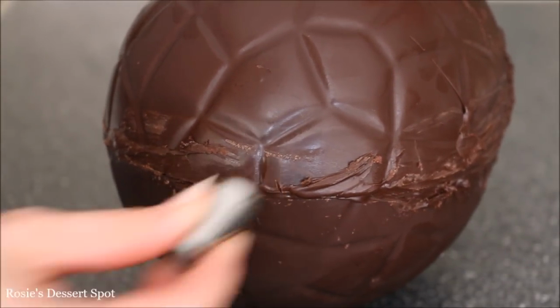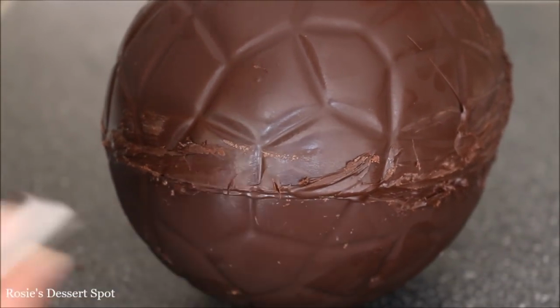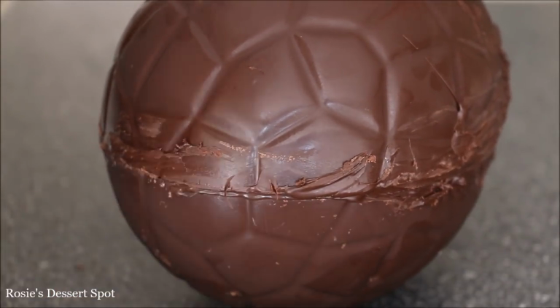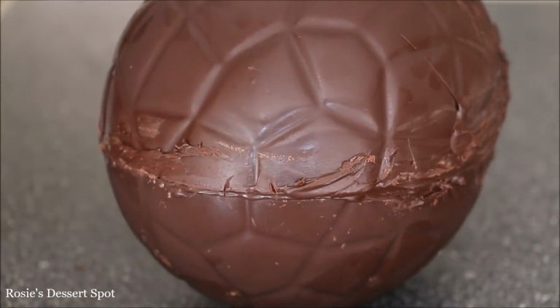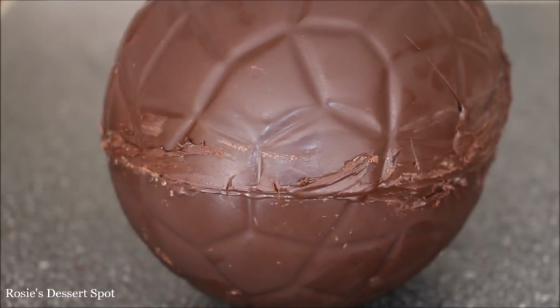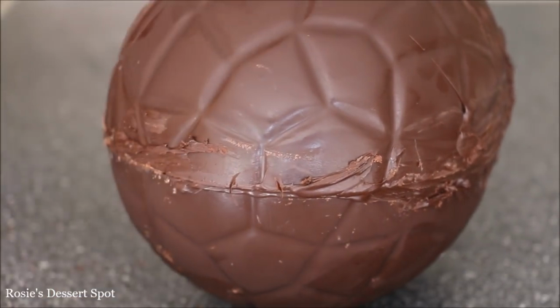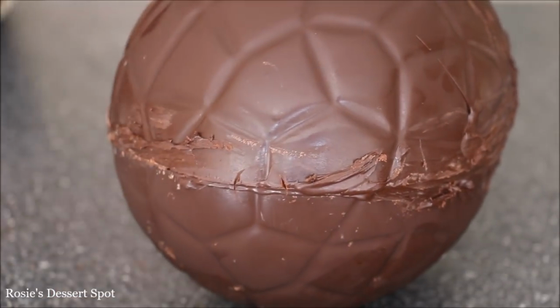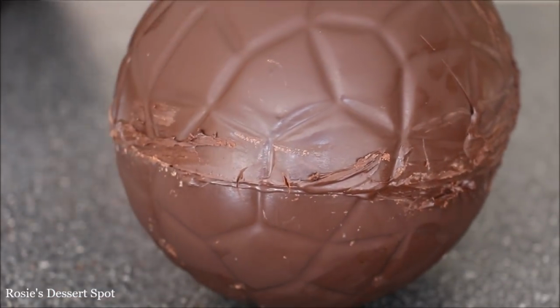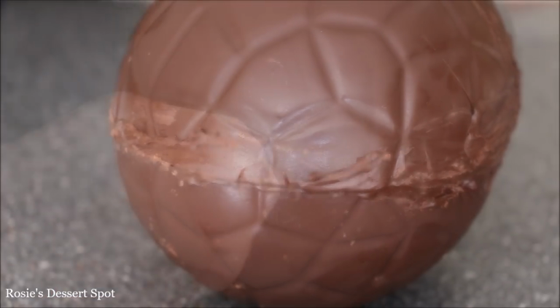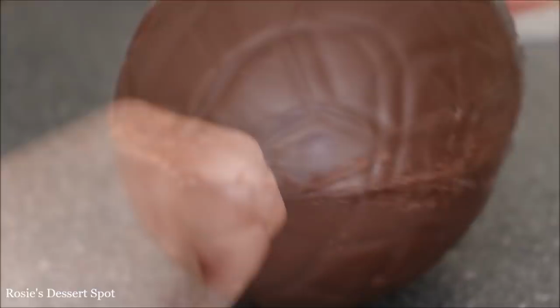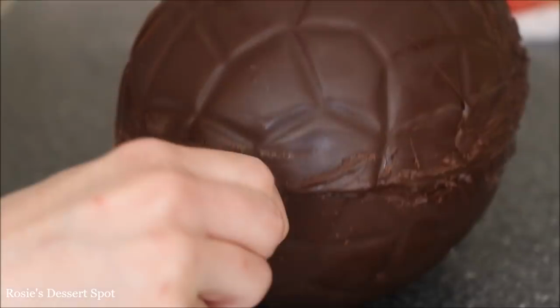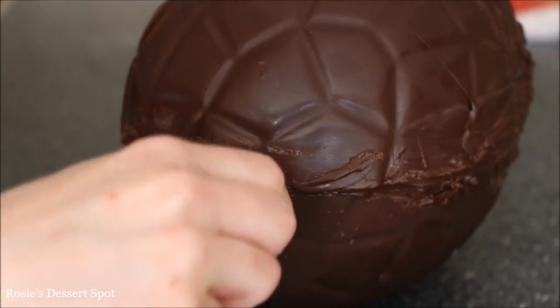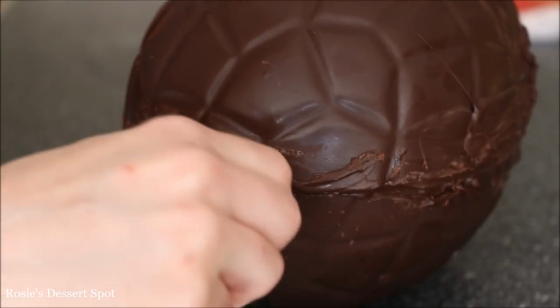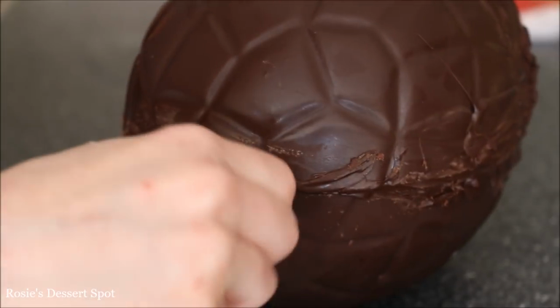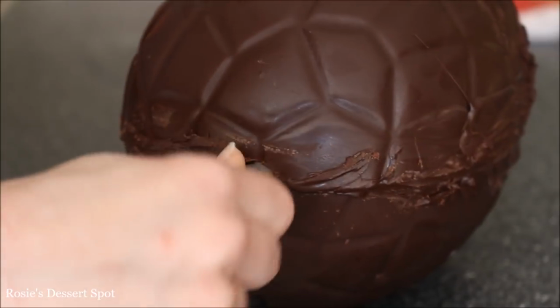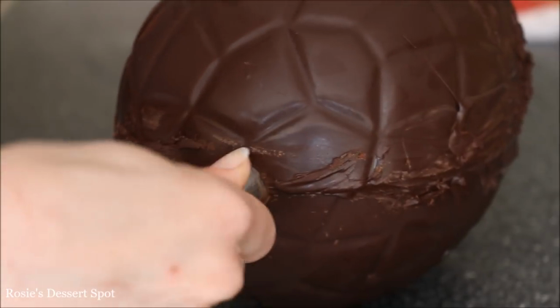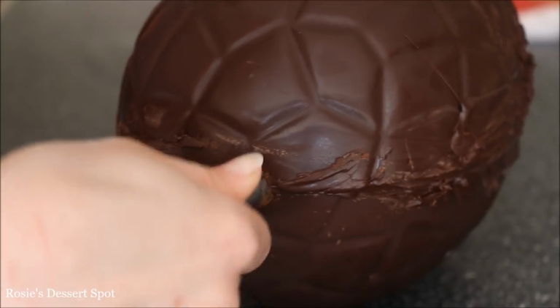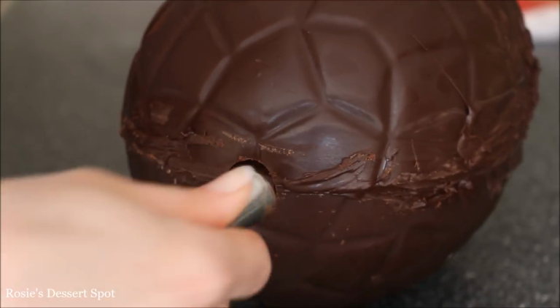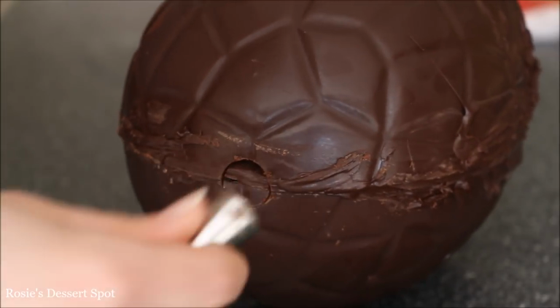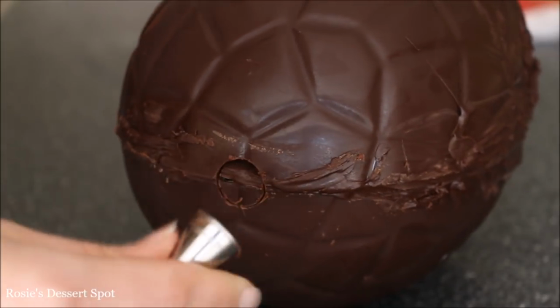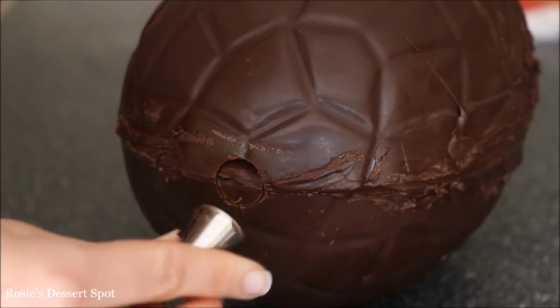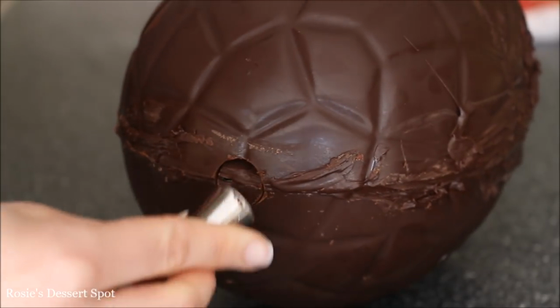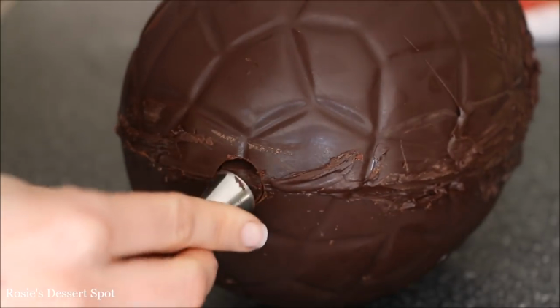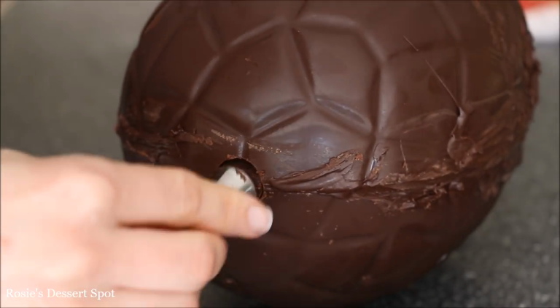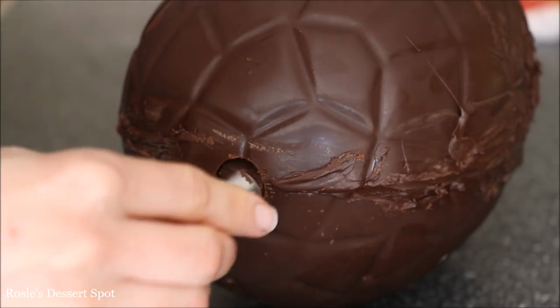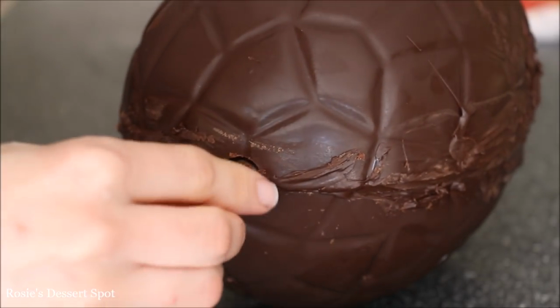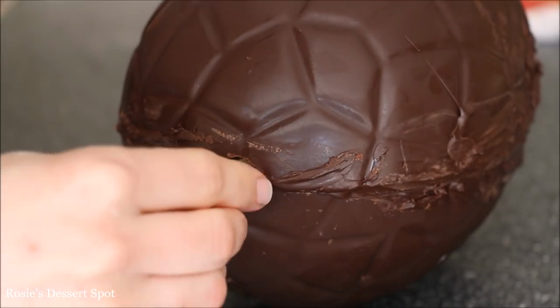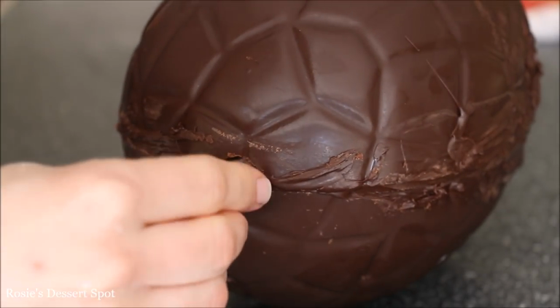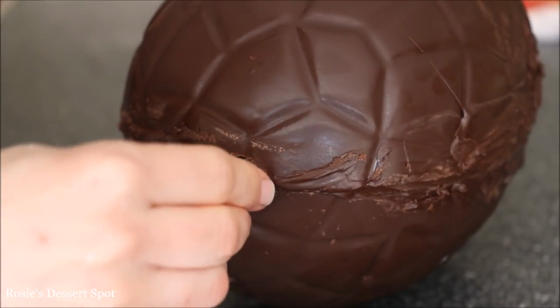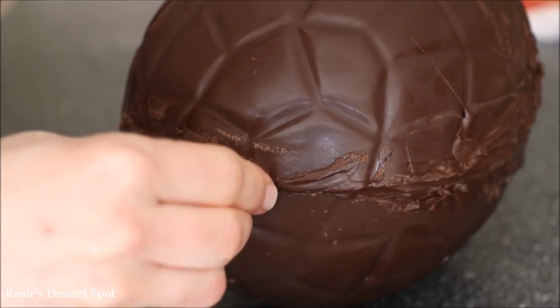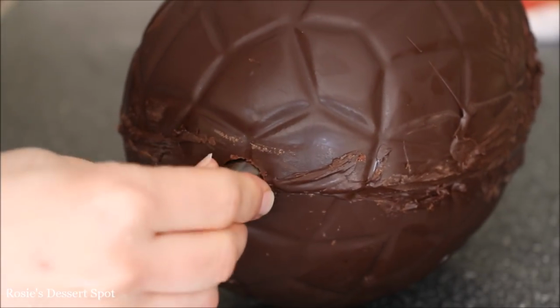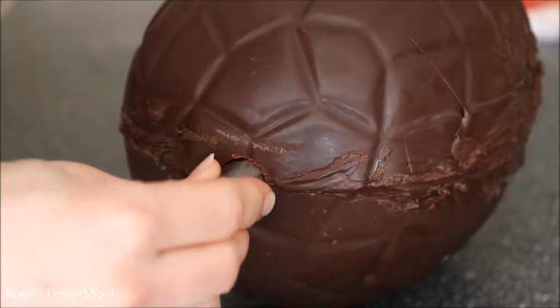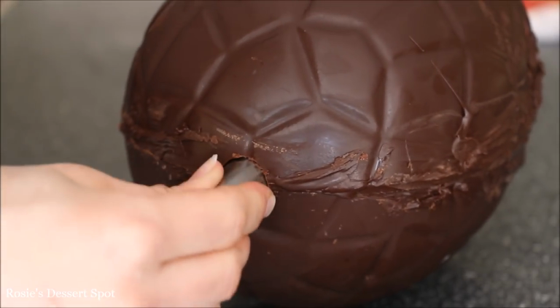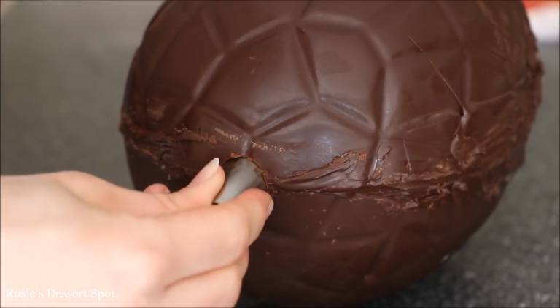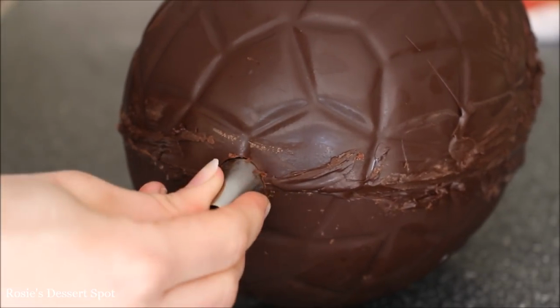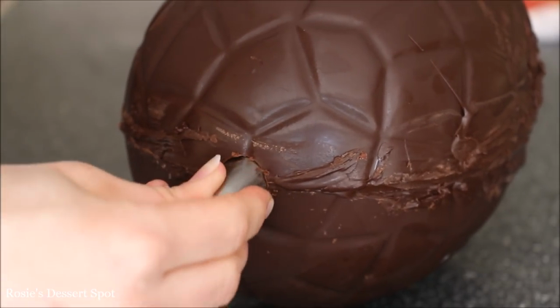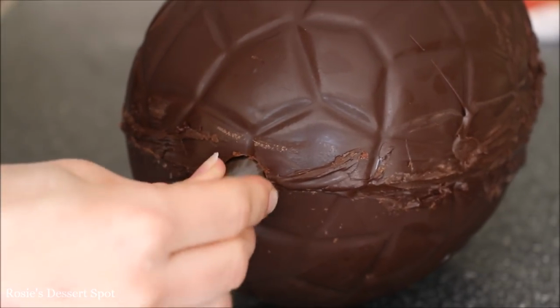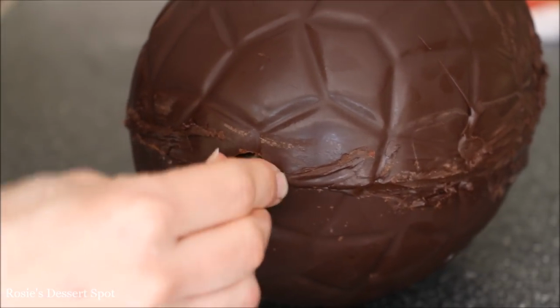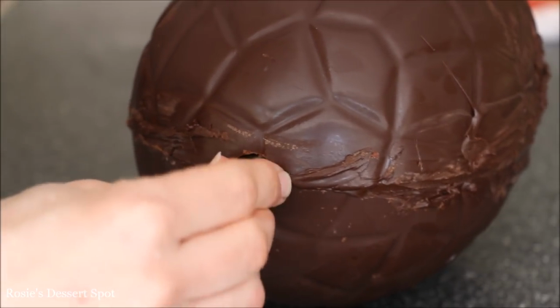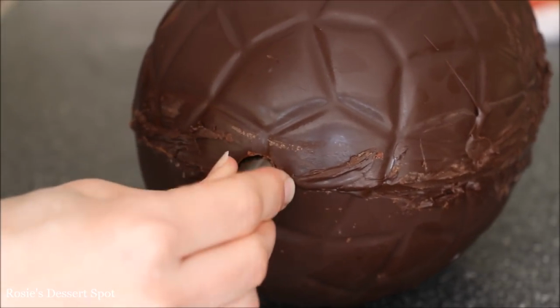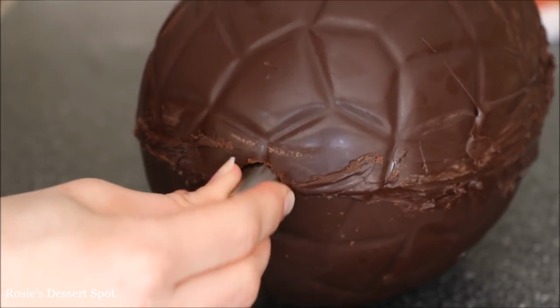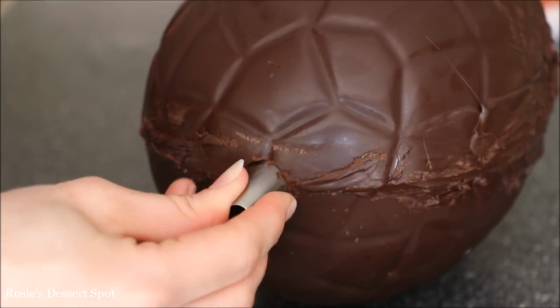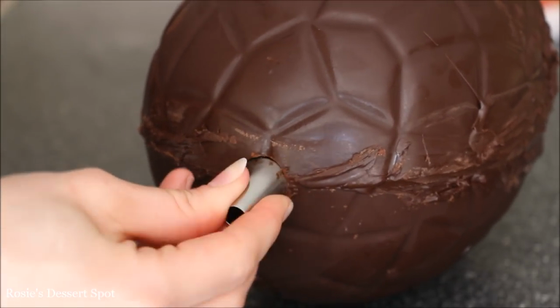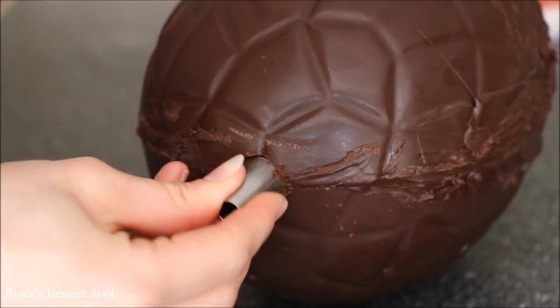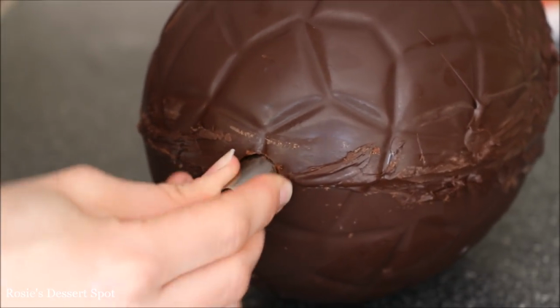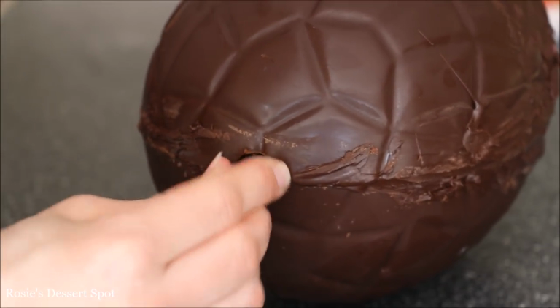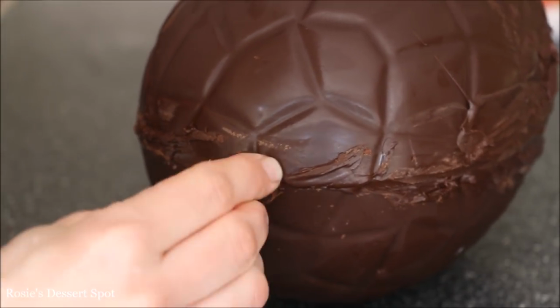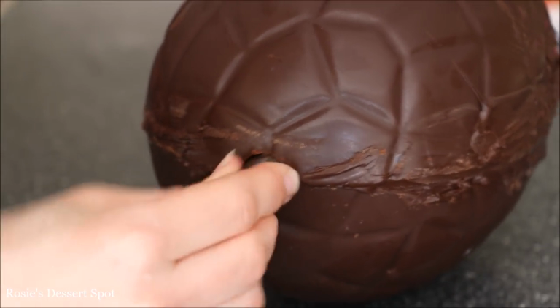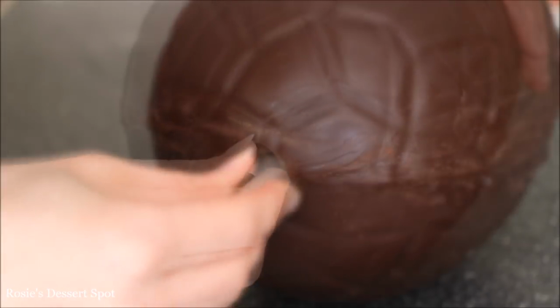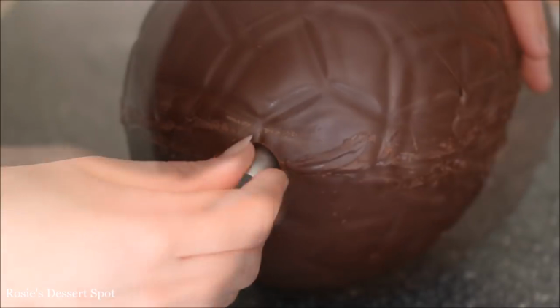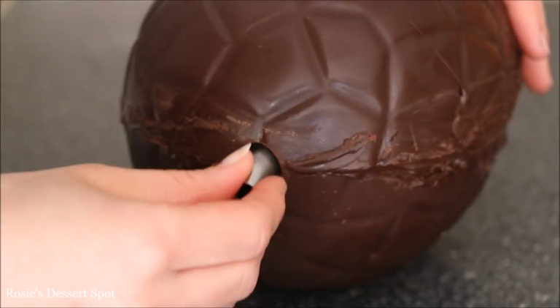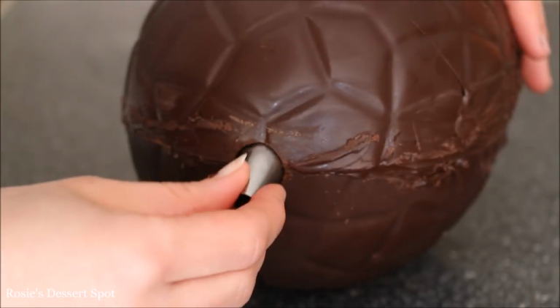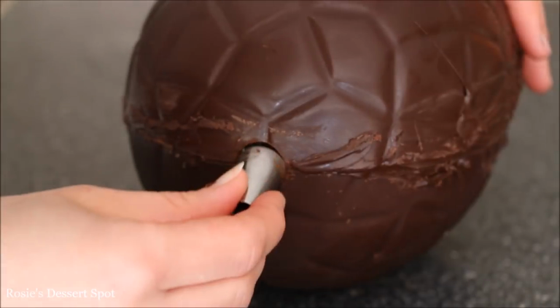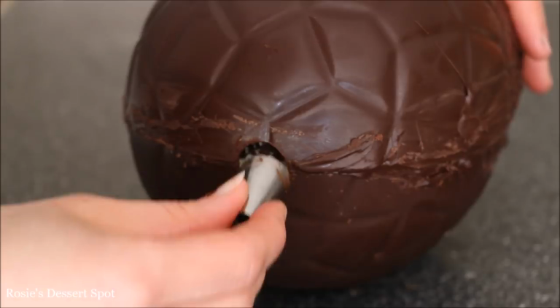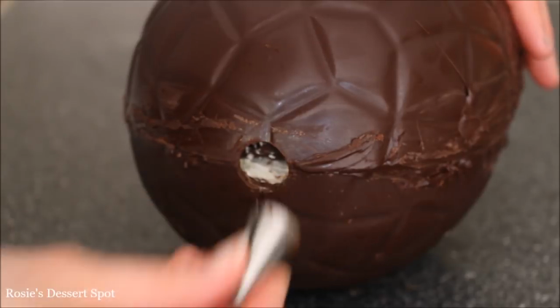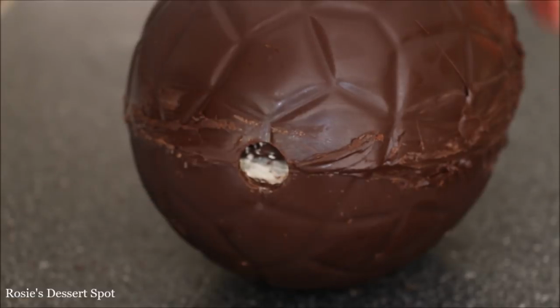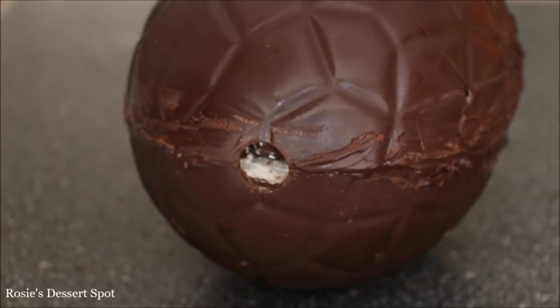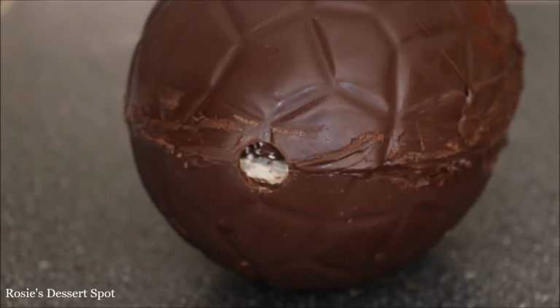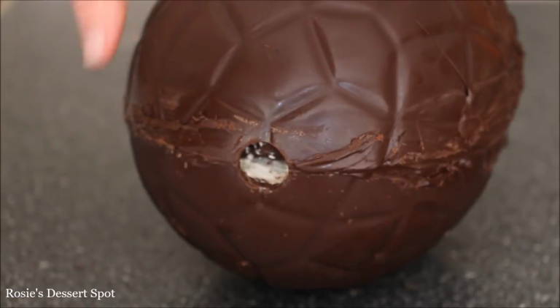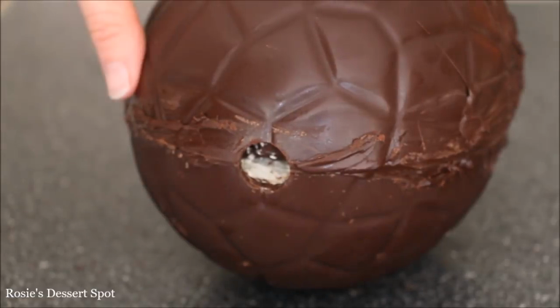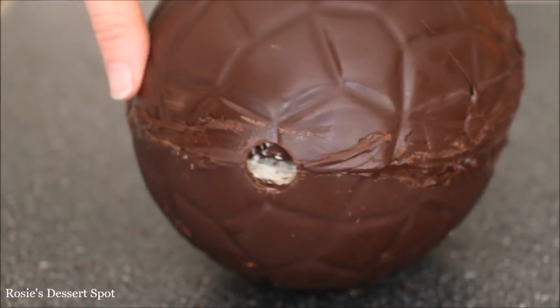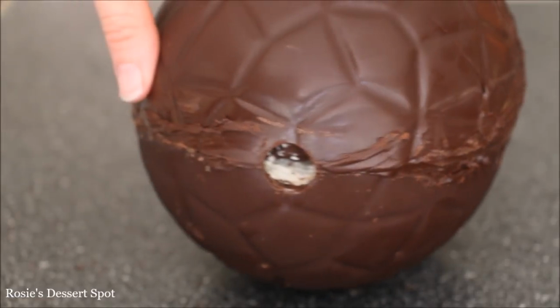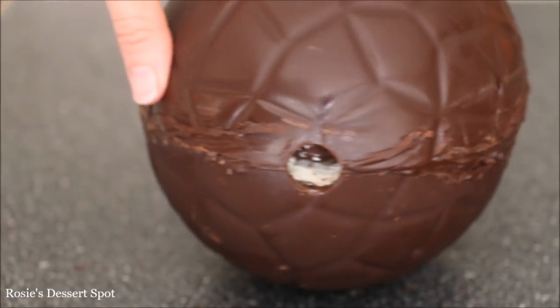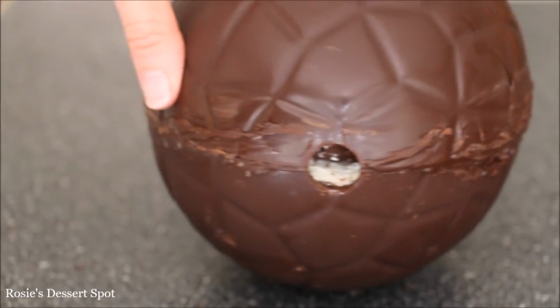With a round metal tip that I've run under some hot water, I'm creating a hole at the very bottom of the cake — this is where it's going to sit with the dowel inside the cake.